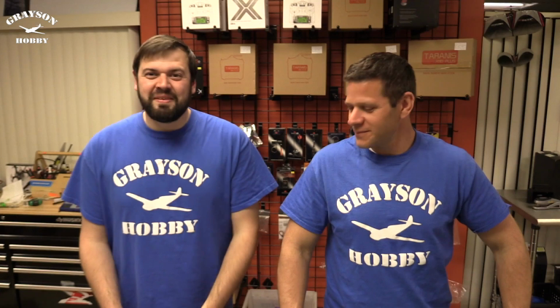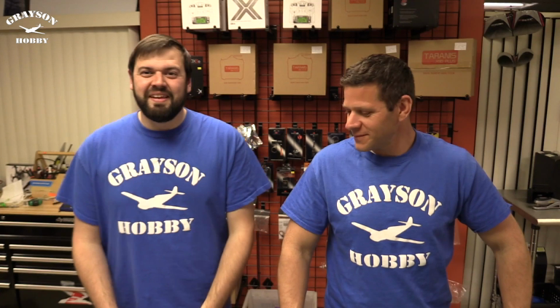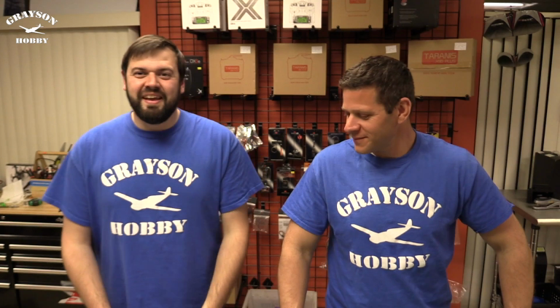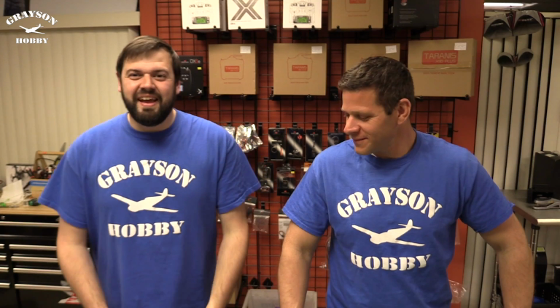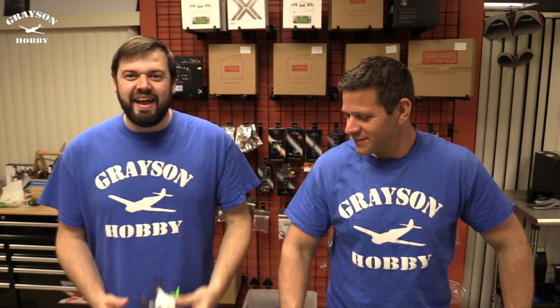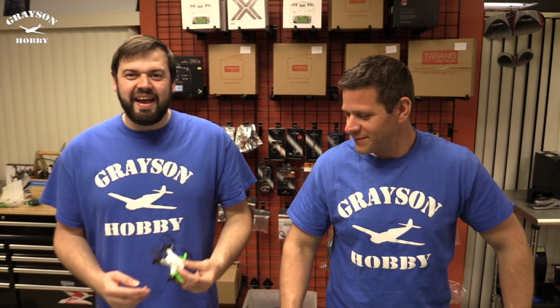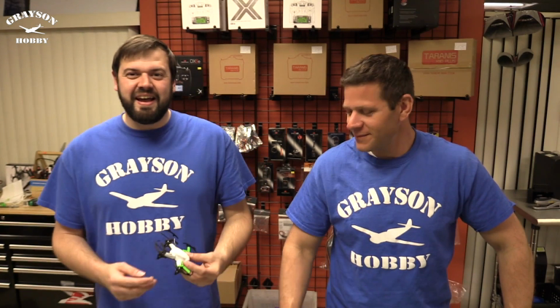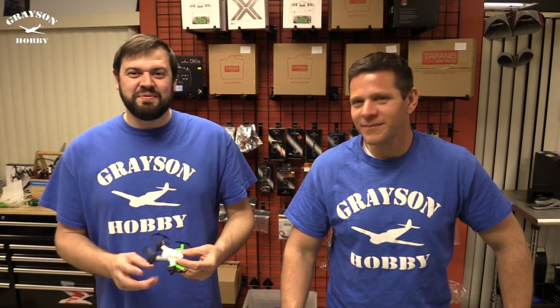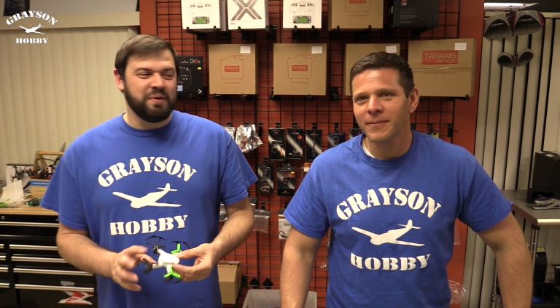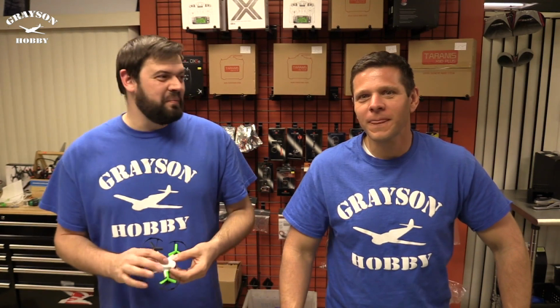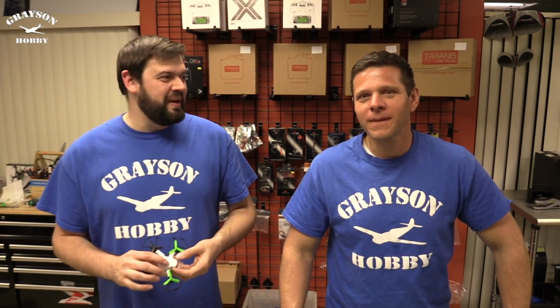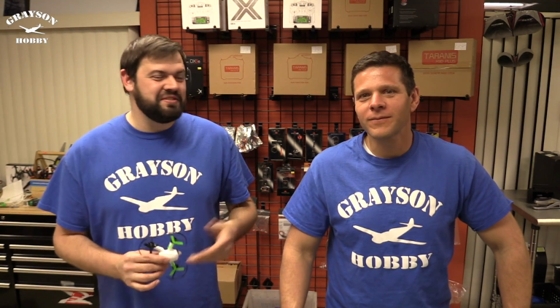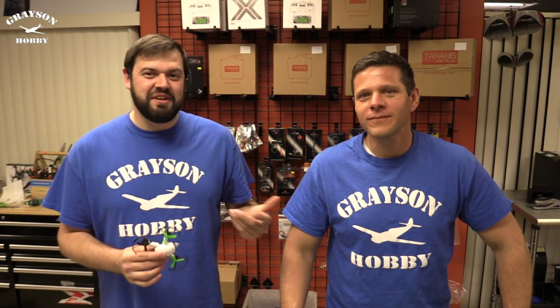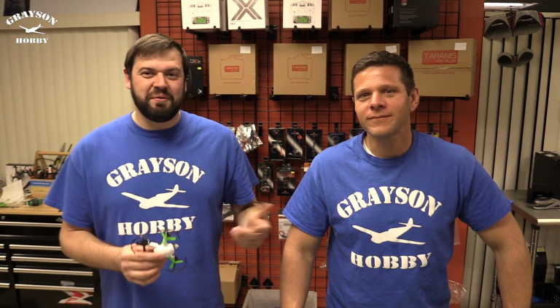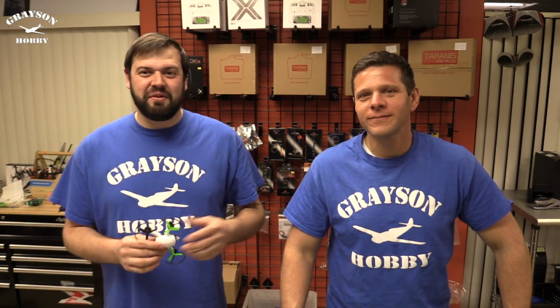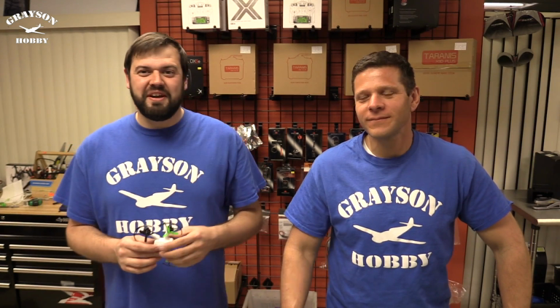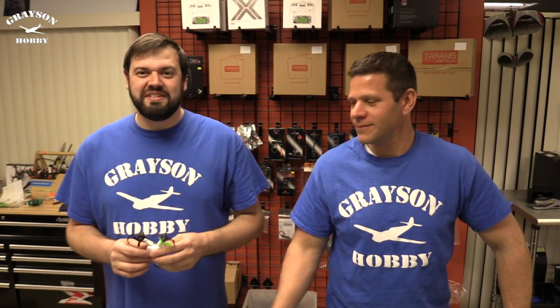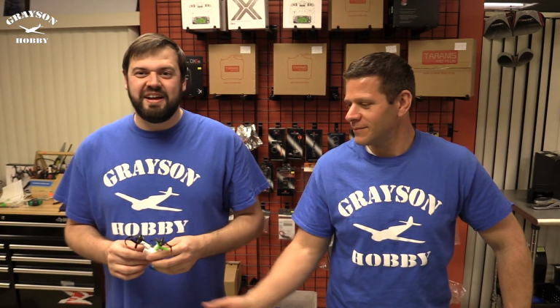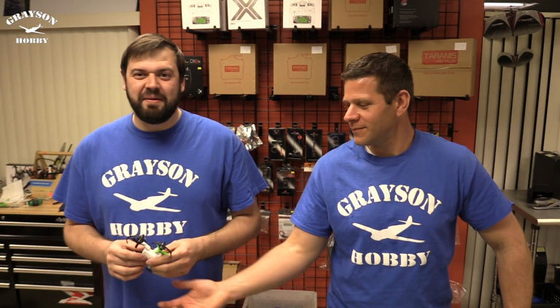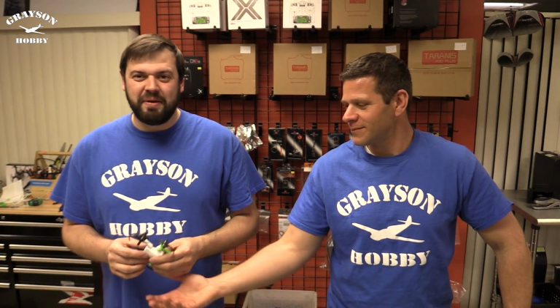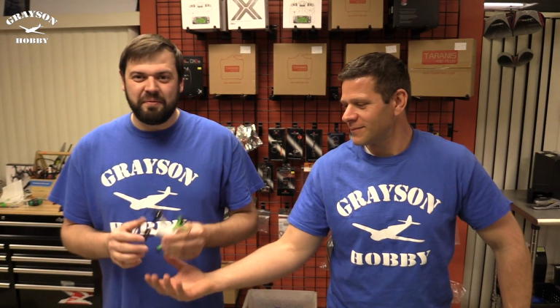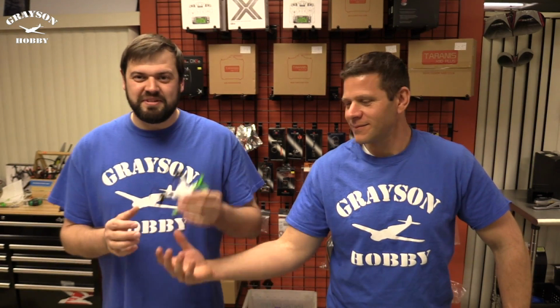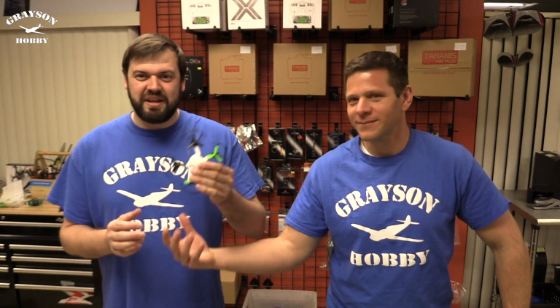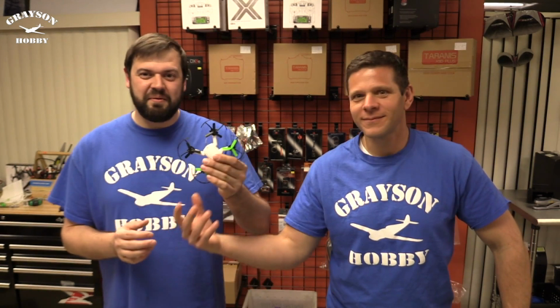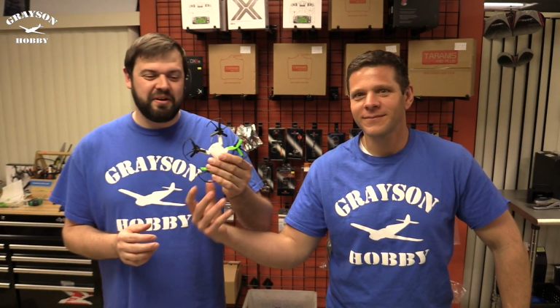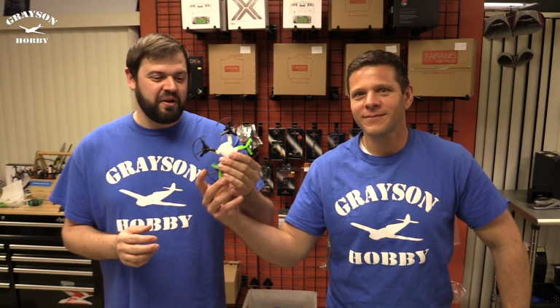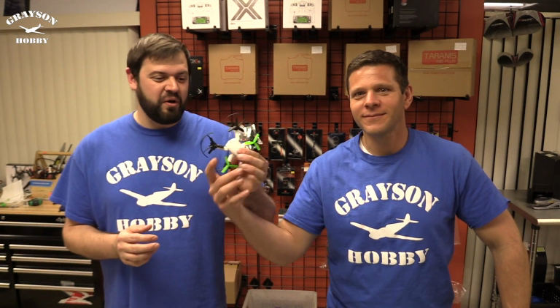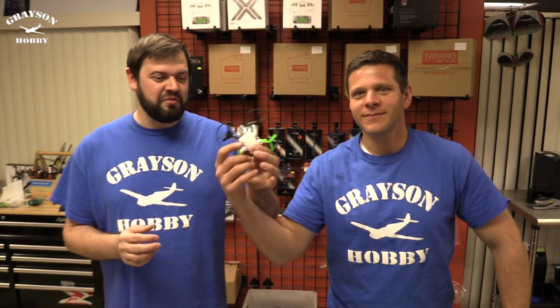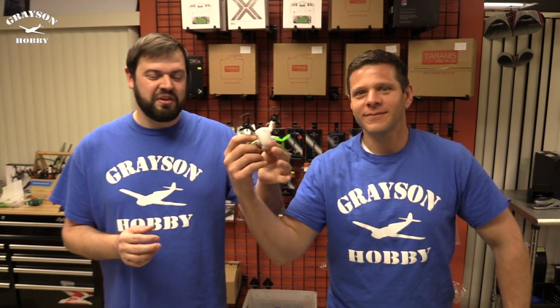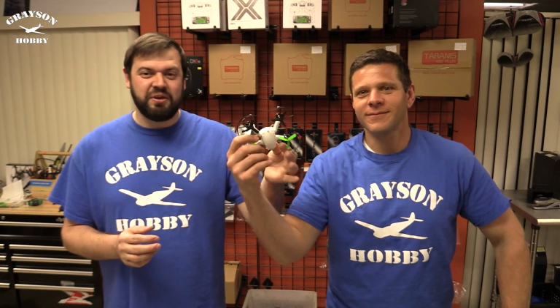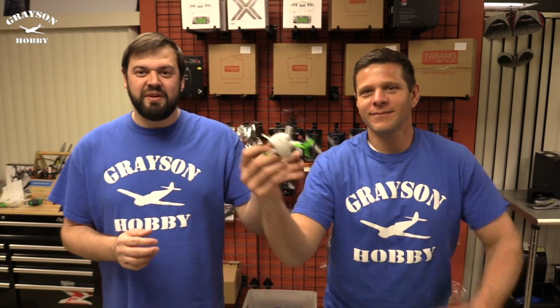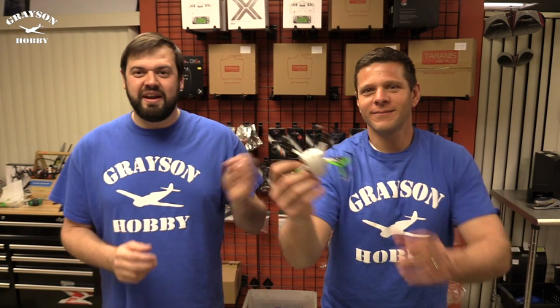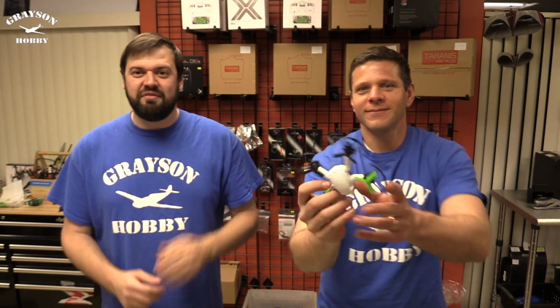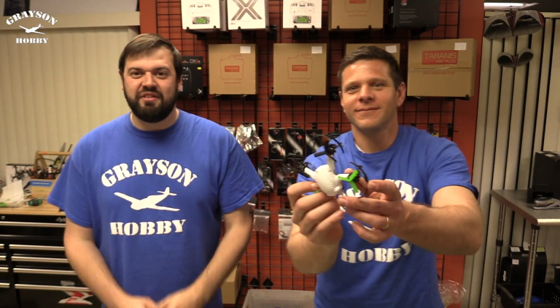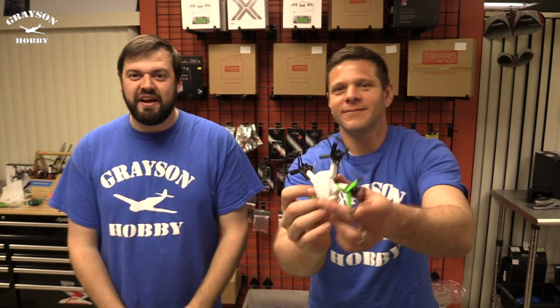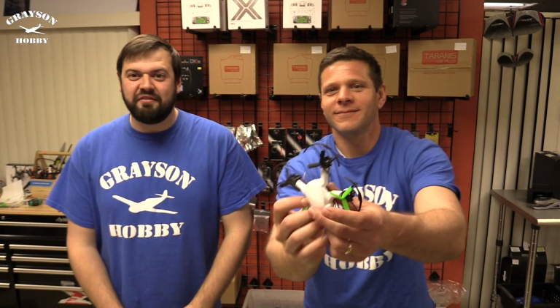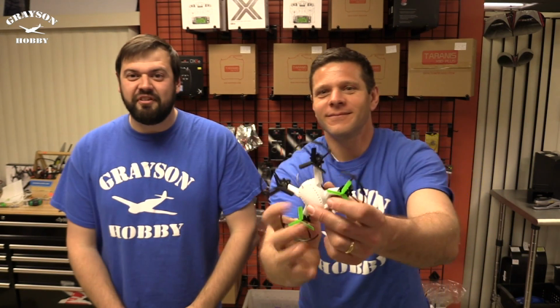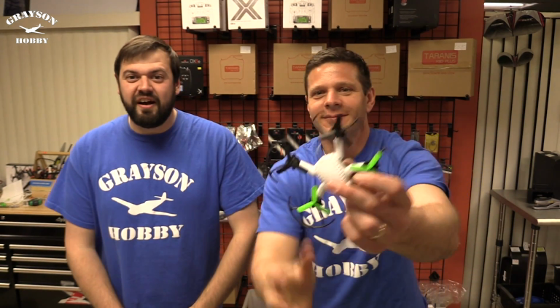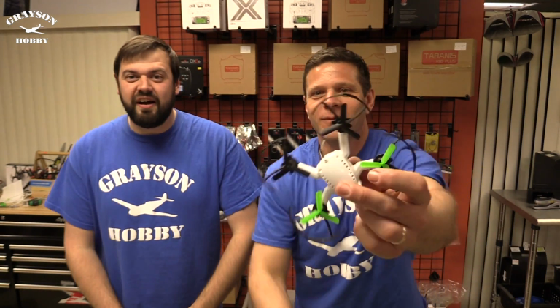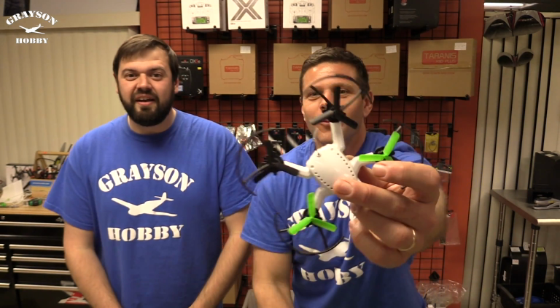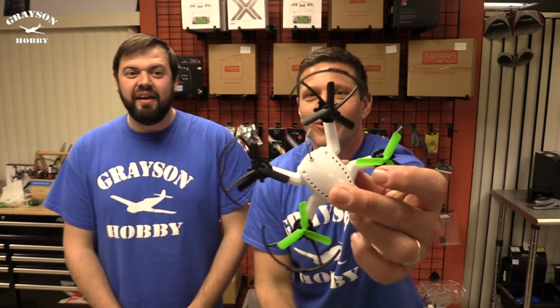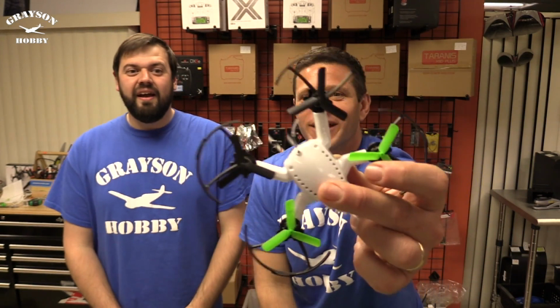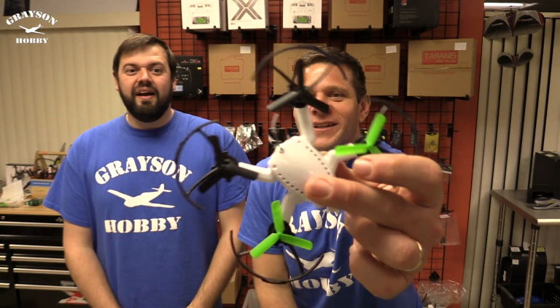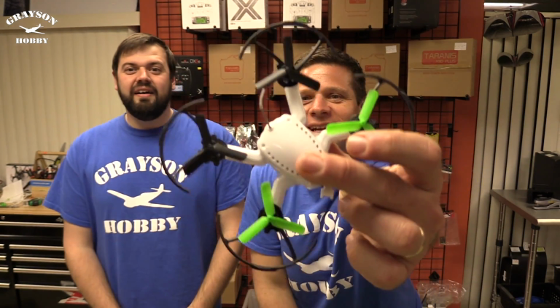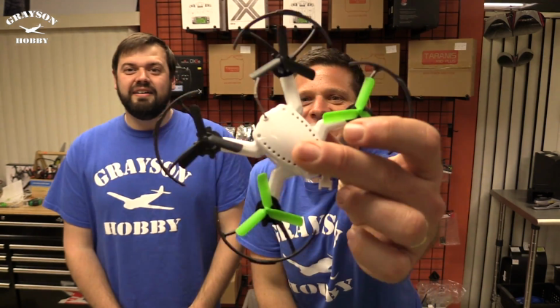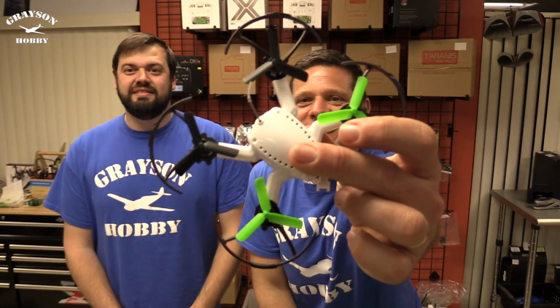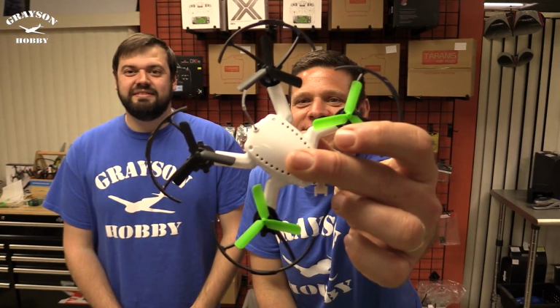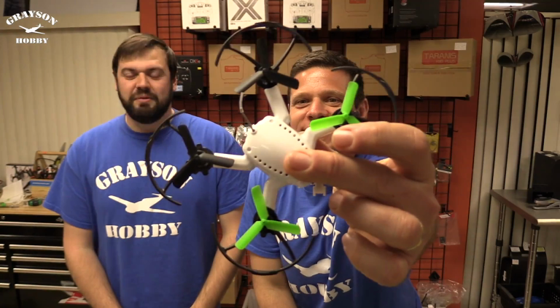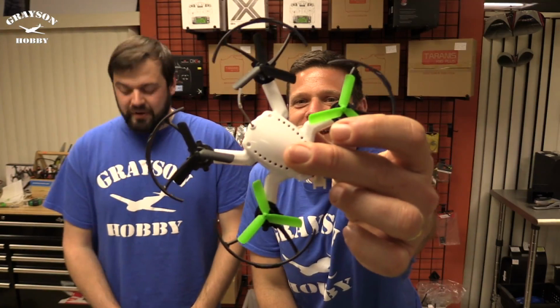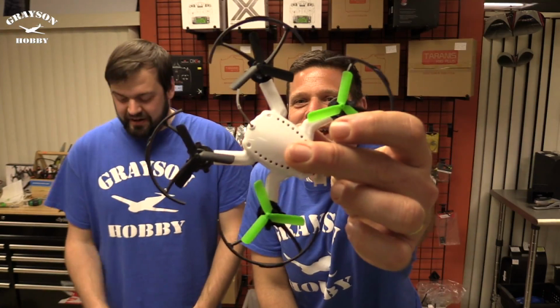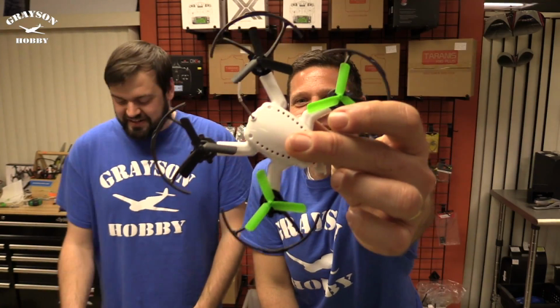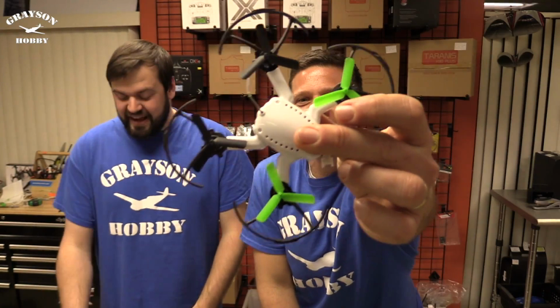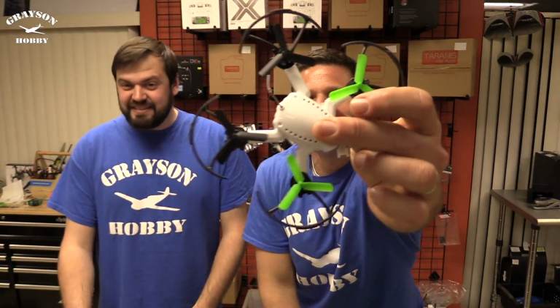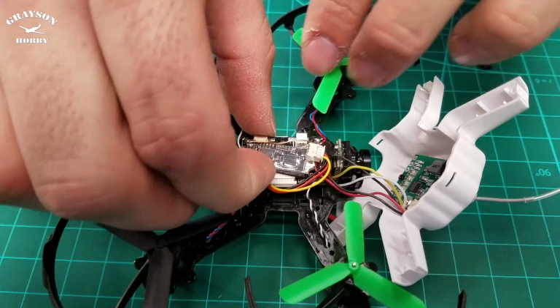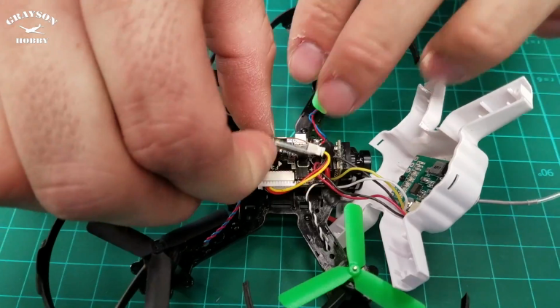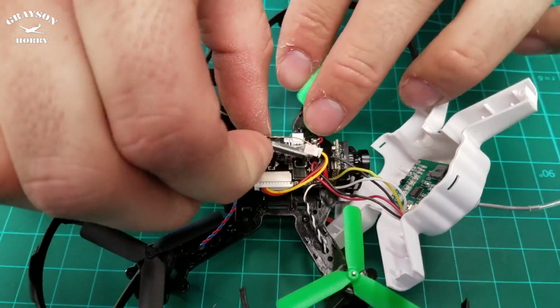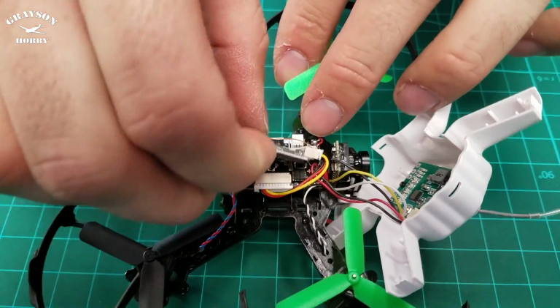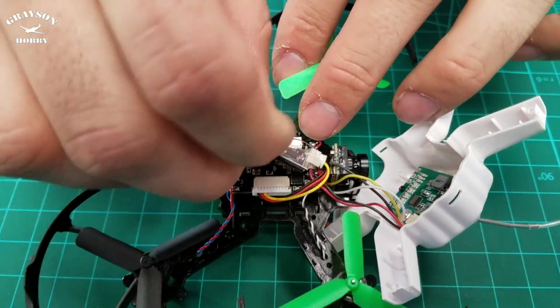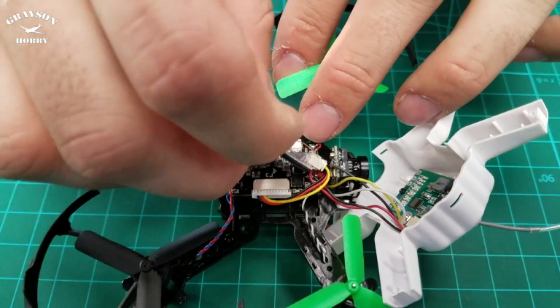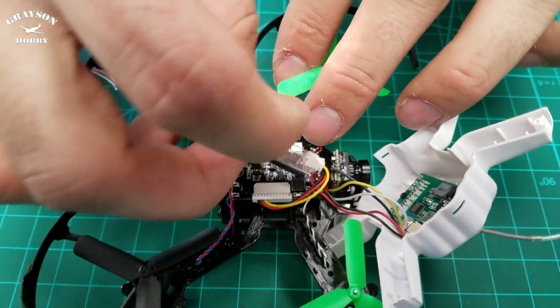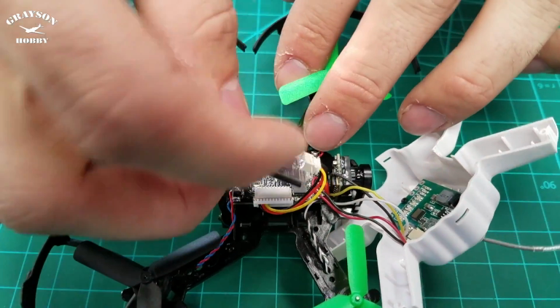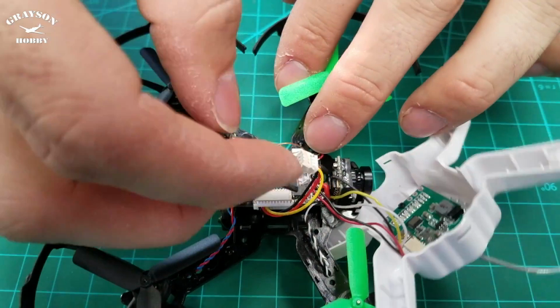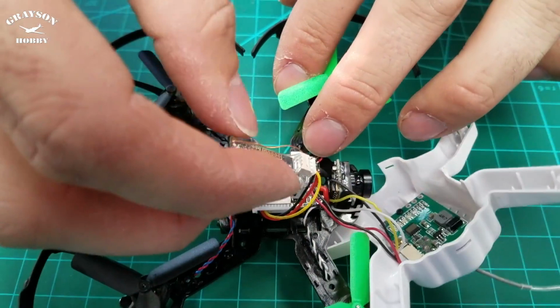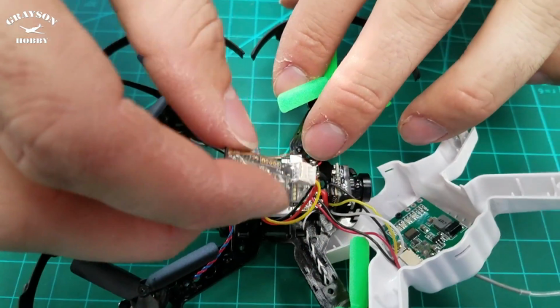Hey guys, Will and Basil here with Grayson Hobby. Today we're gonna go over the Q90 Flying Frog. We're gonna dissect it, we're gonna cut it open.